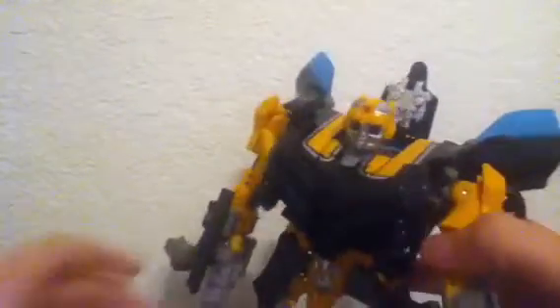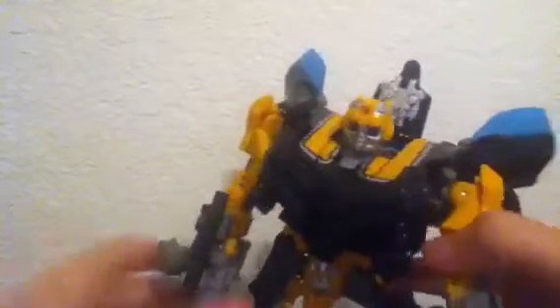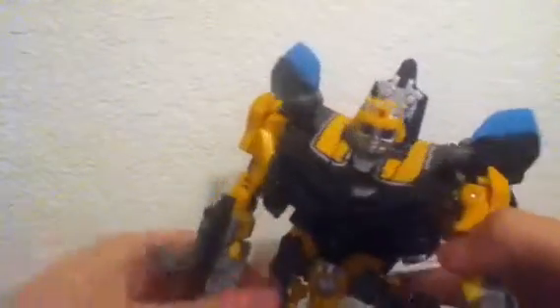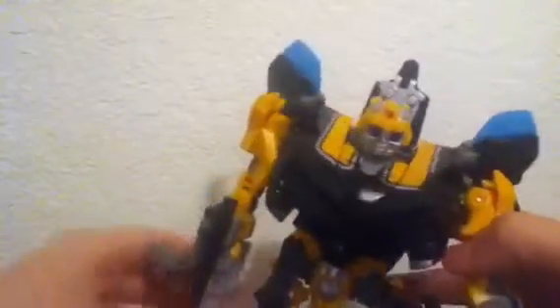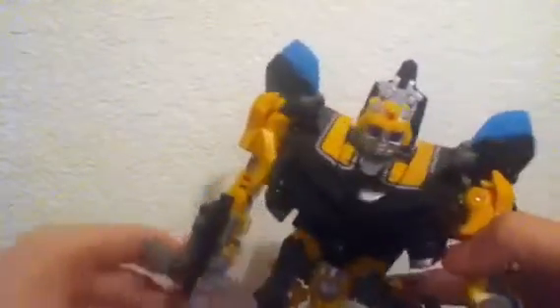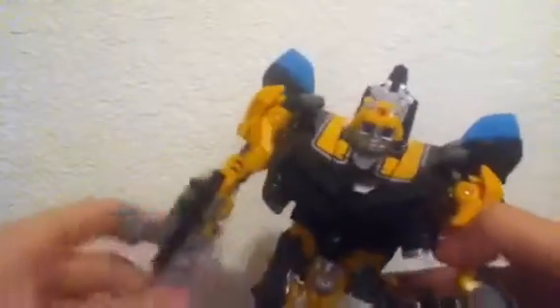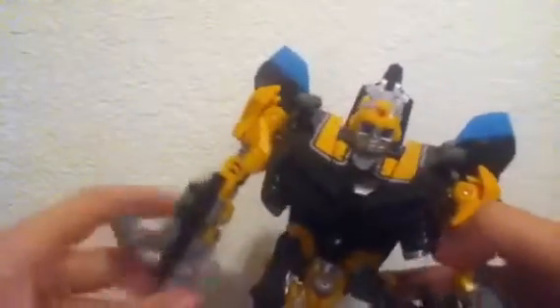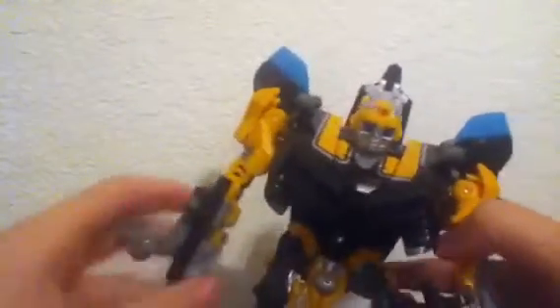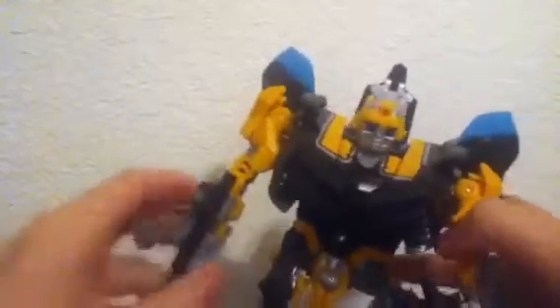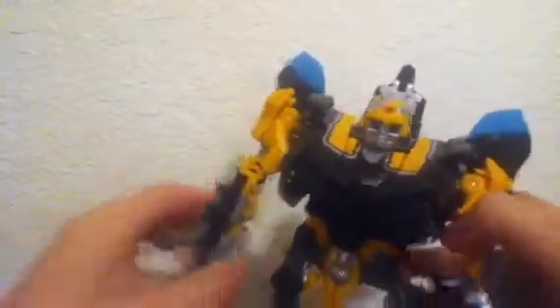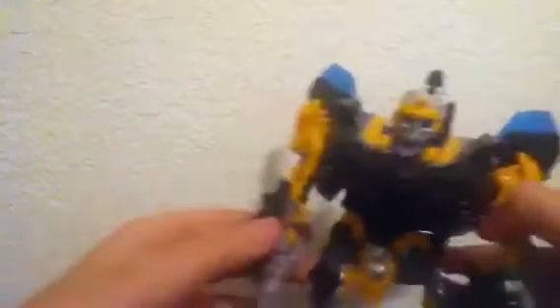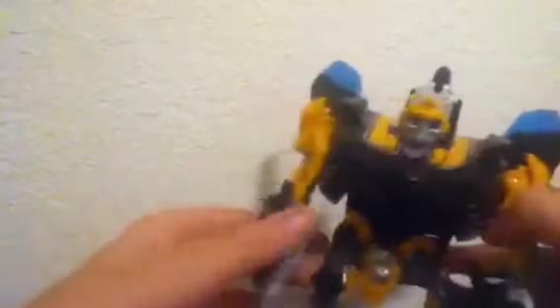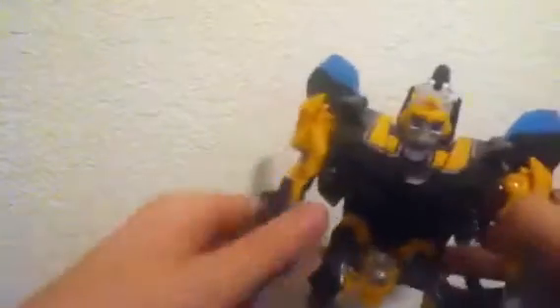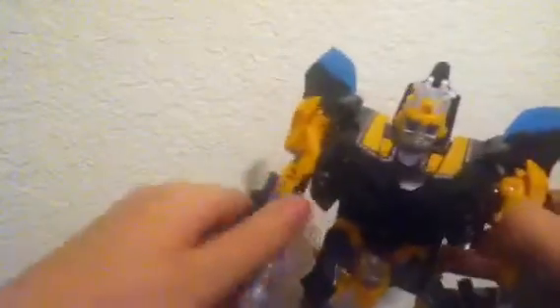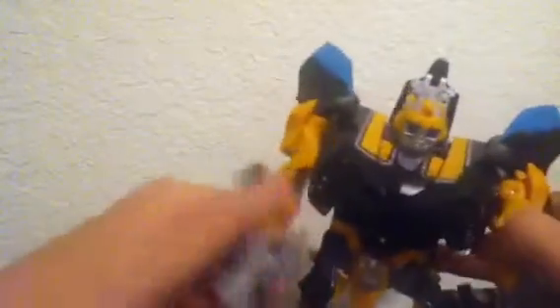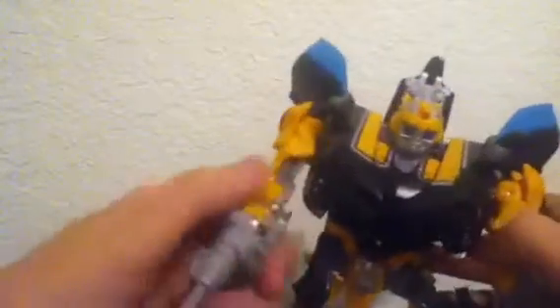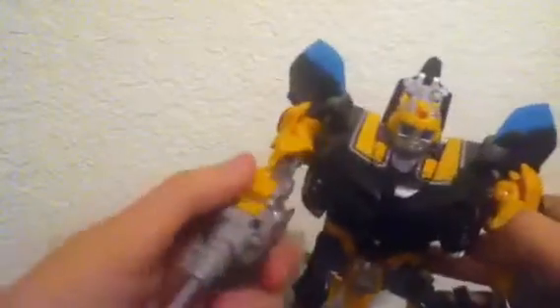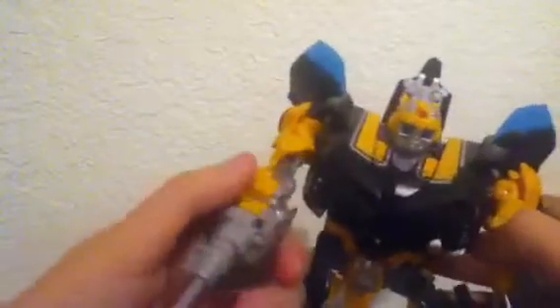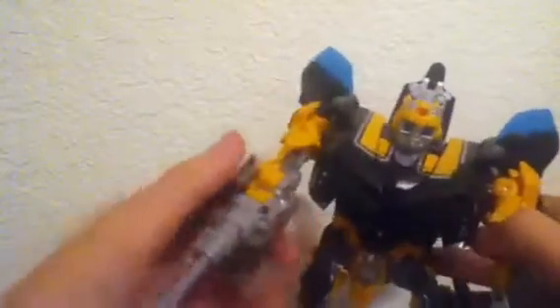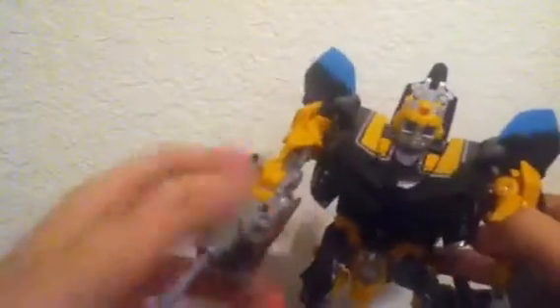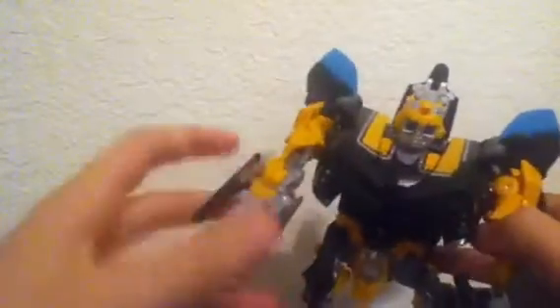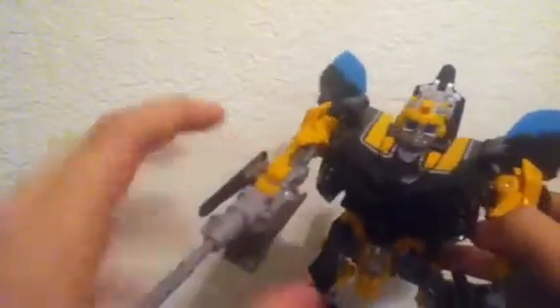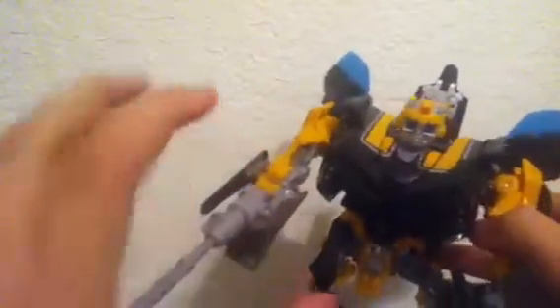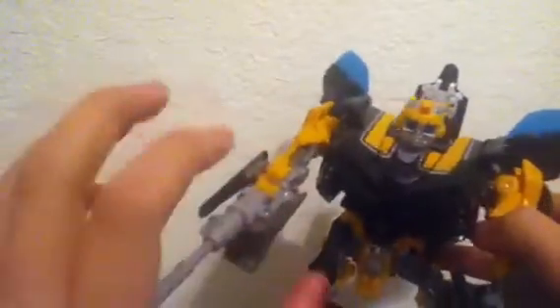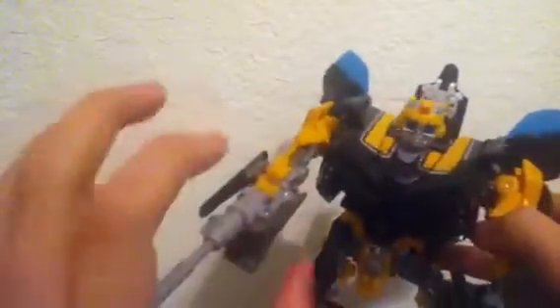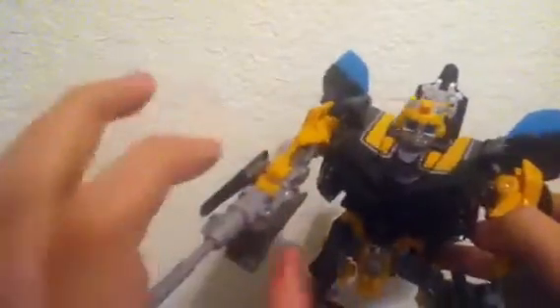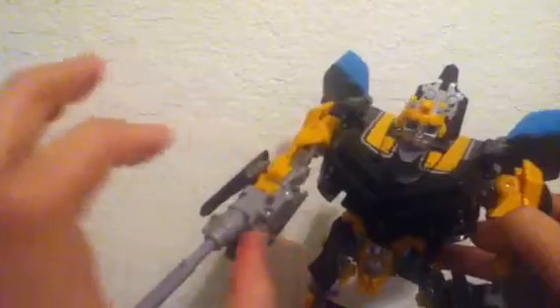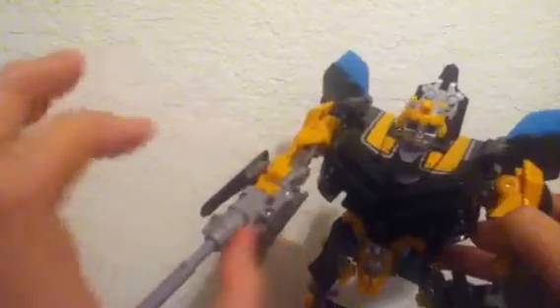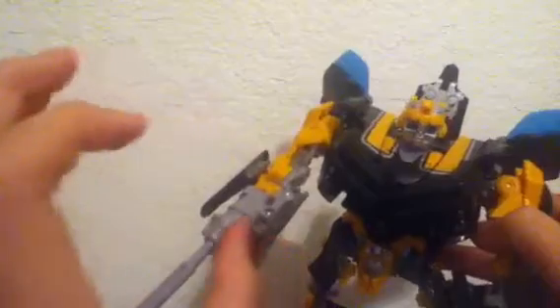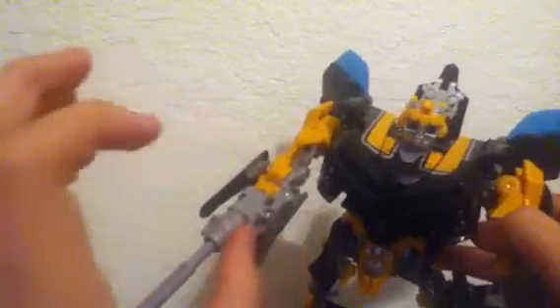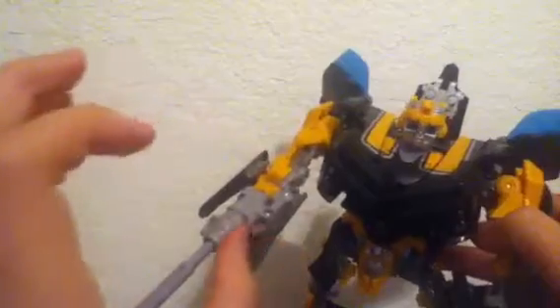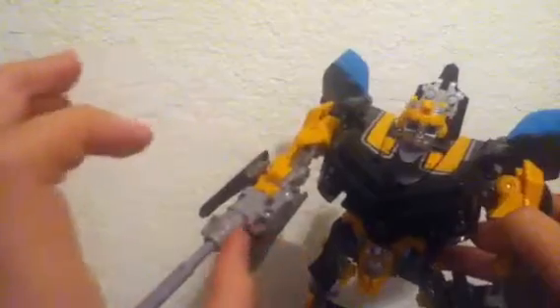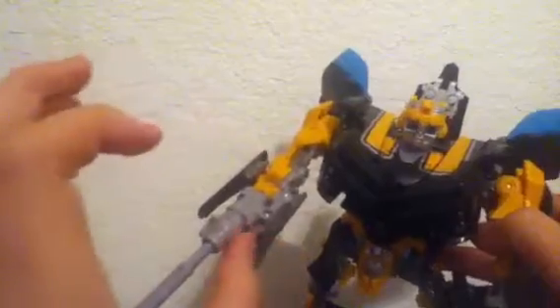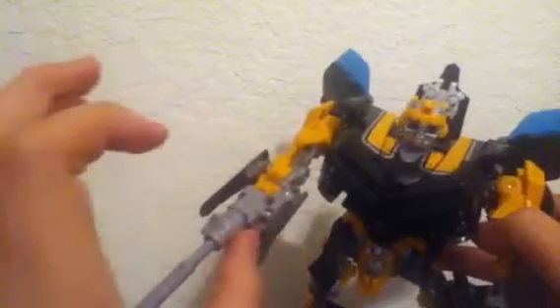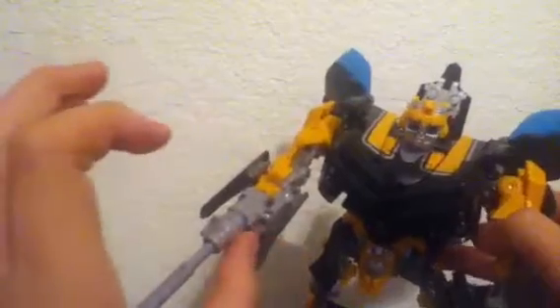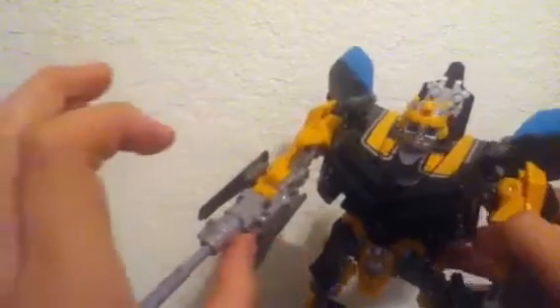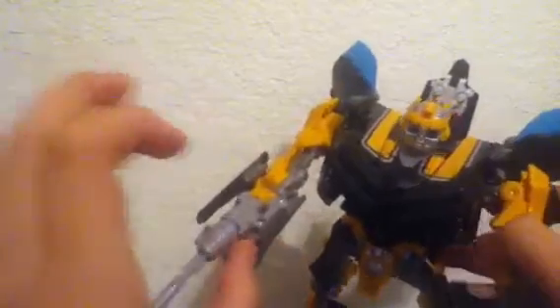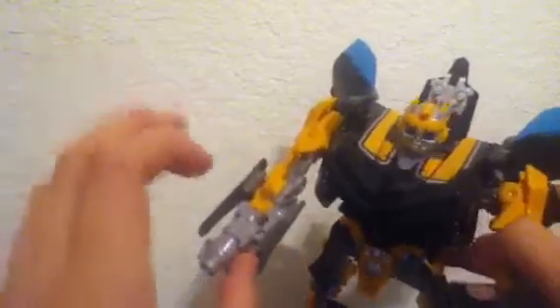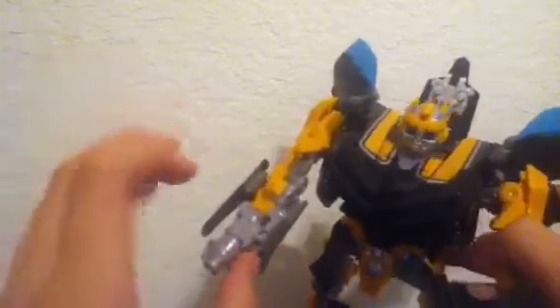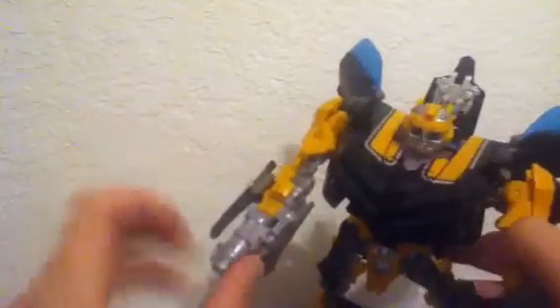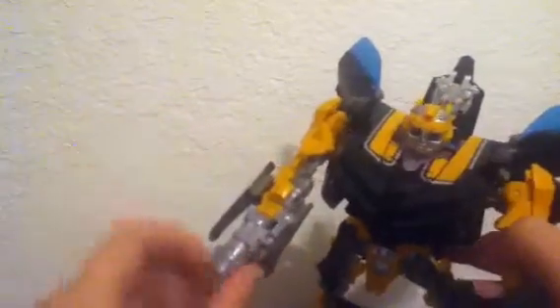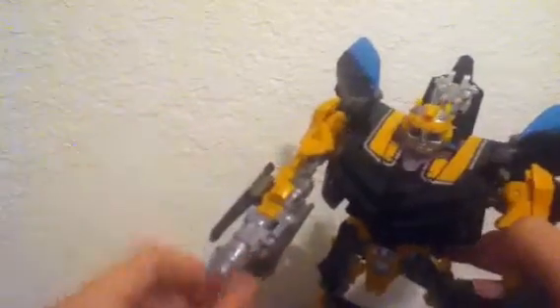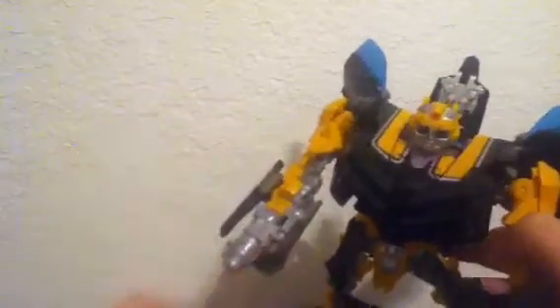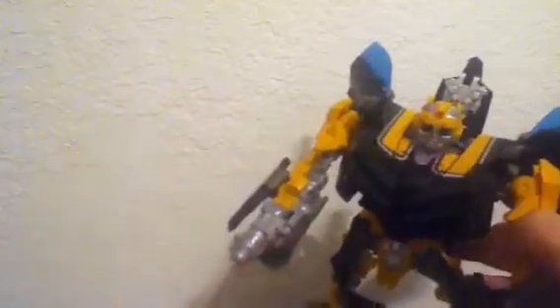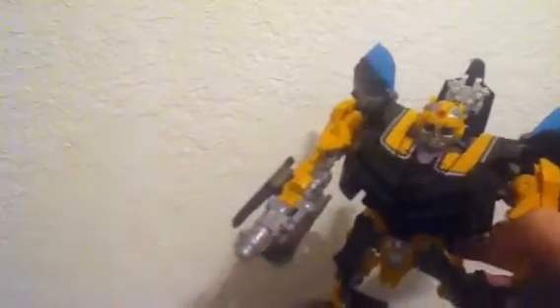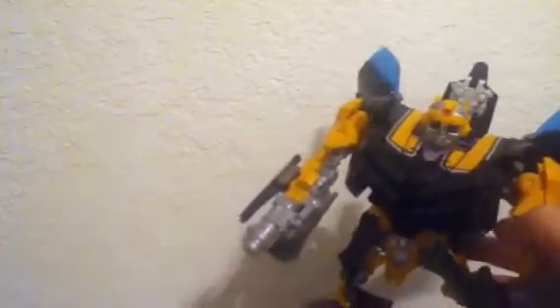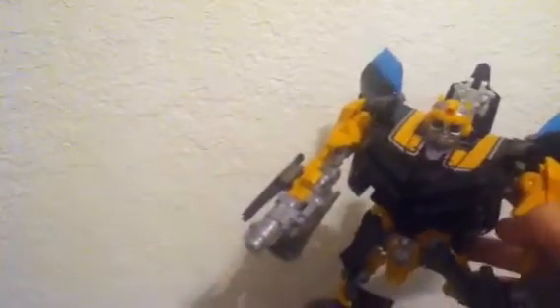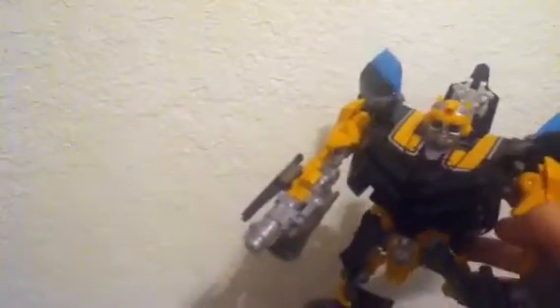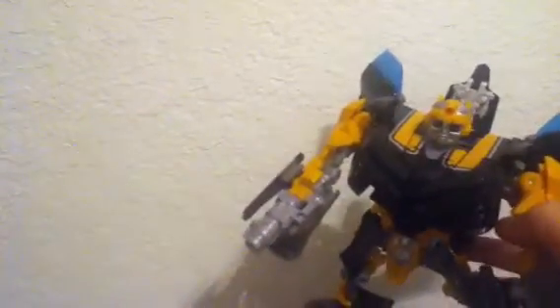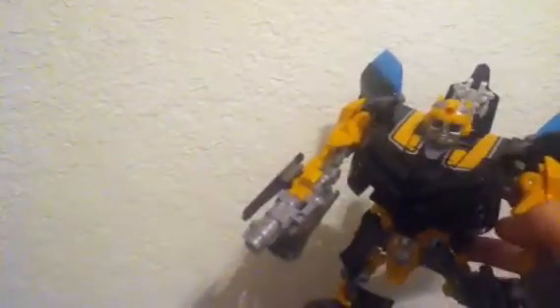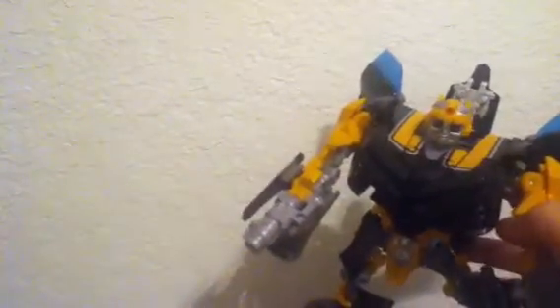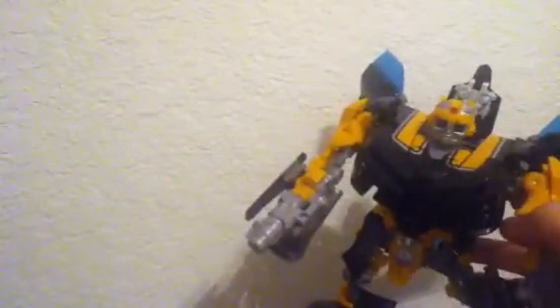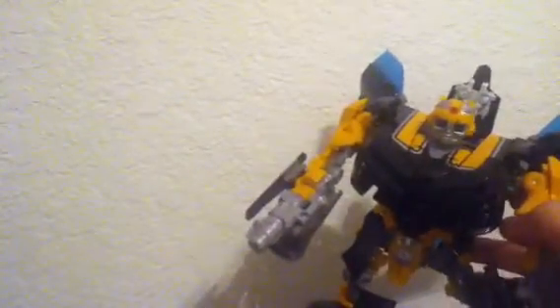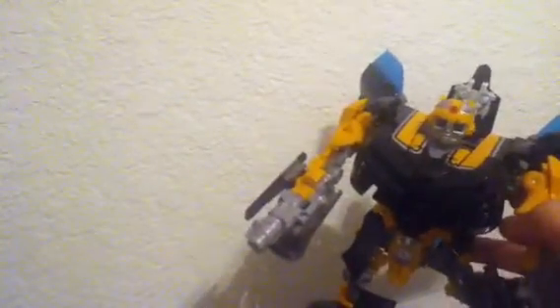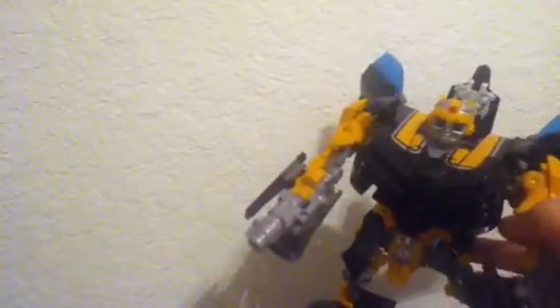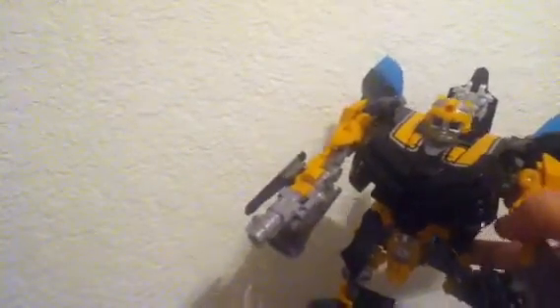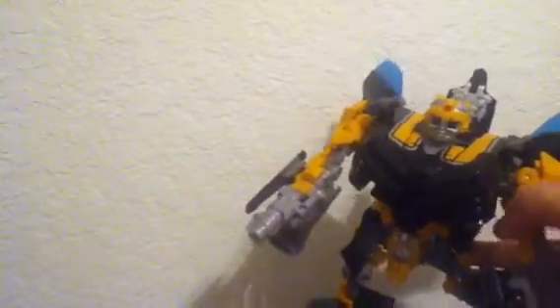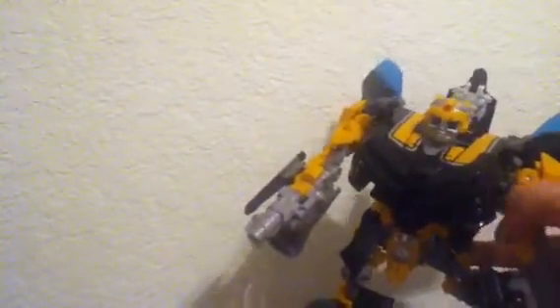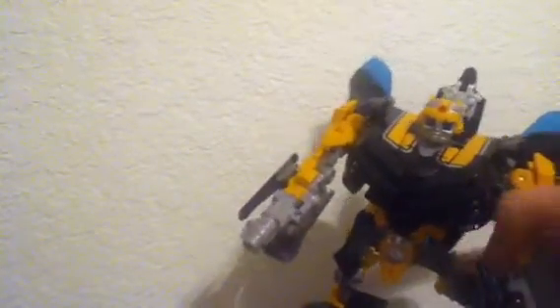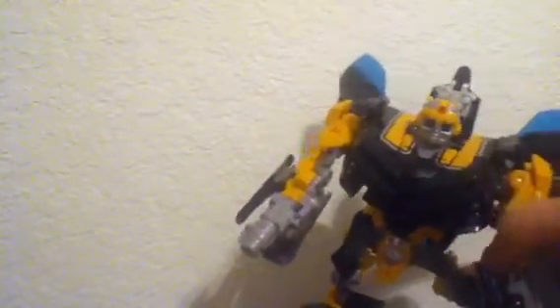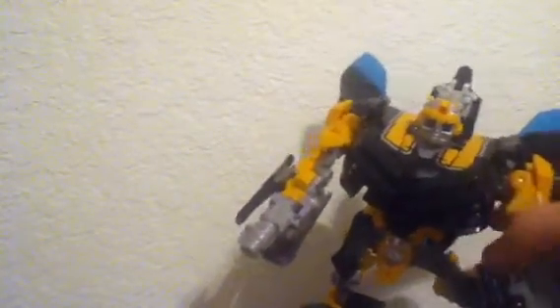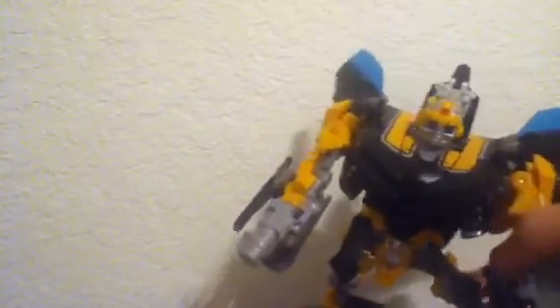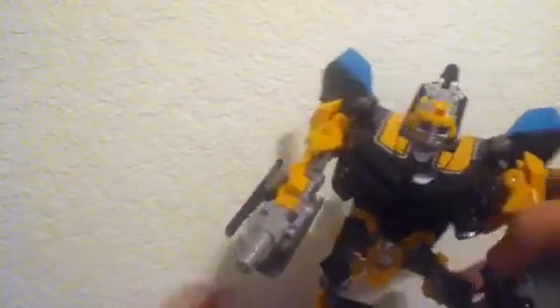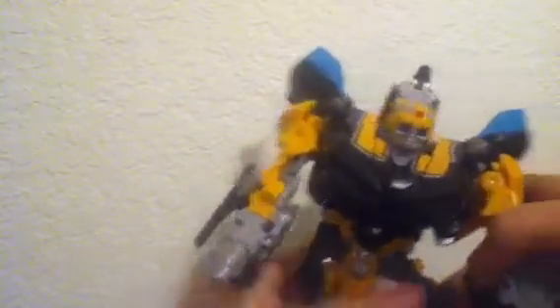That's about it, really. His missile does fire, though. It's really cool — I mean, it's kind of powerful, really.